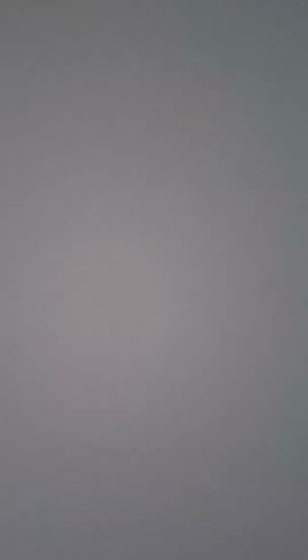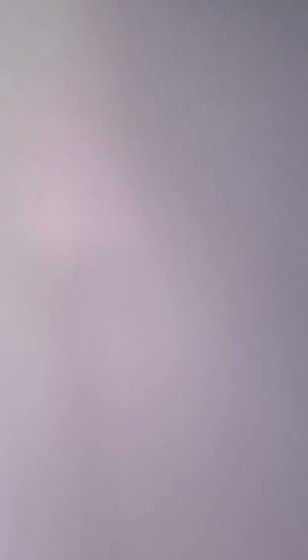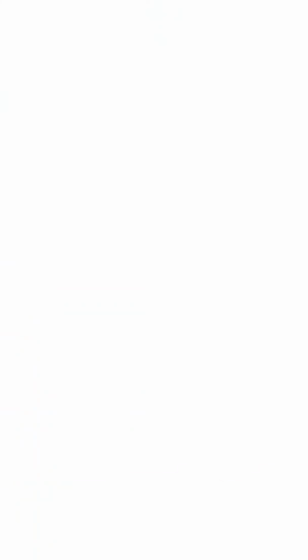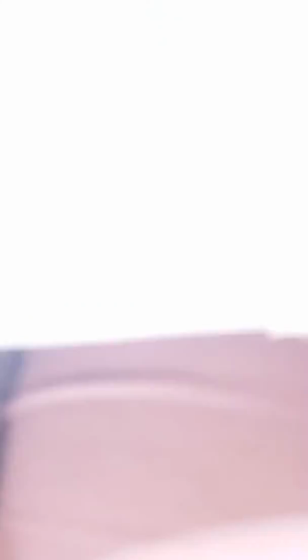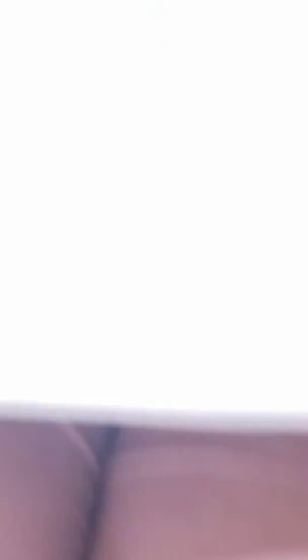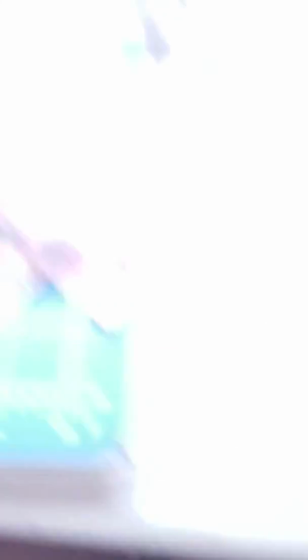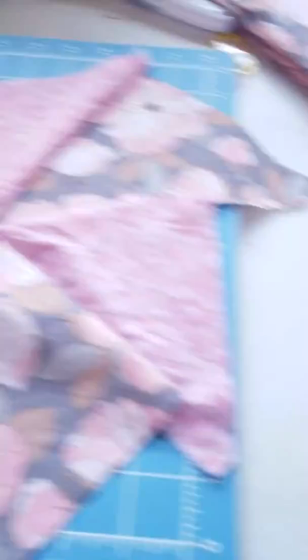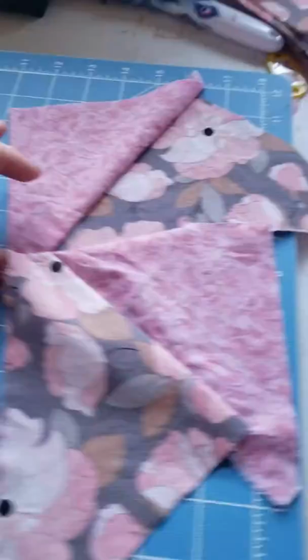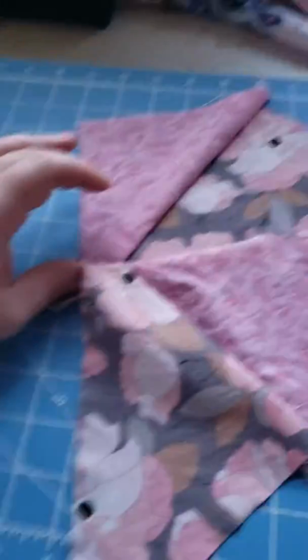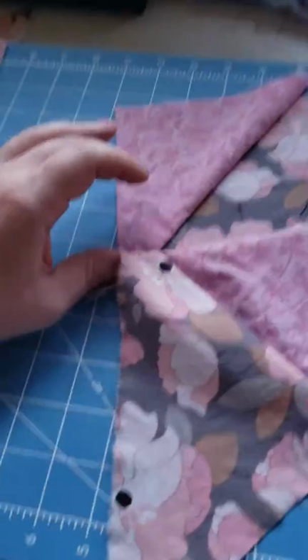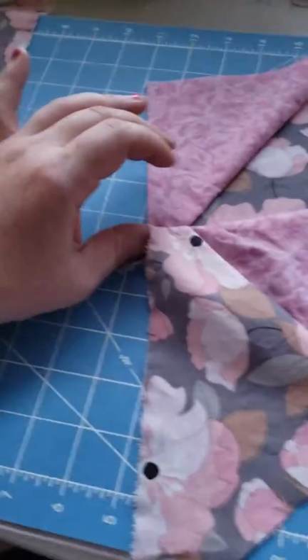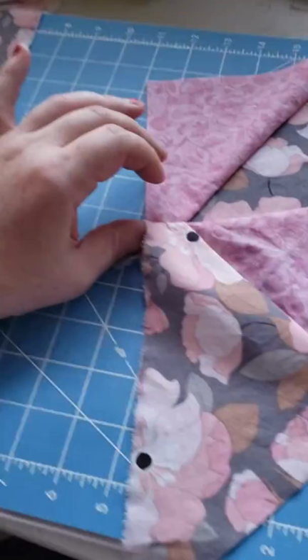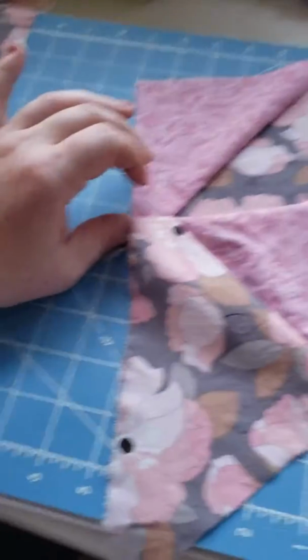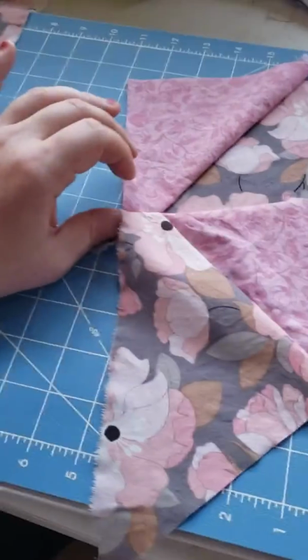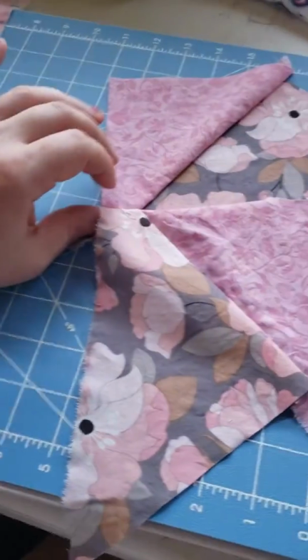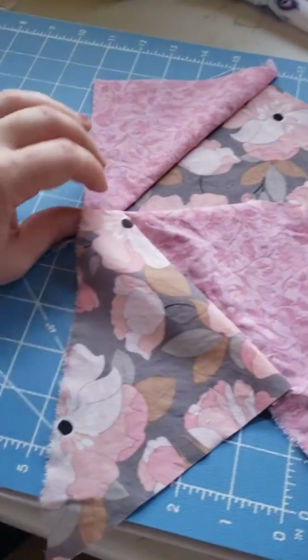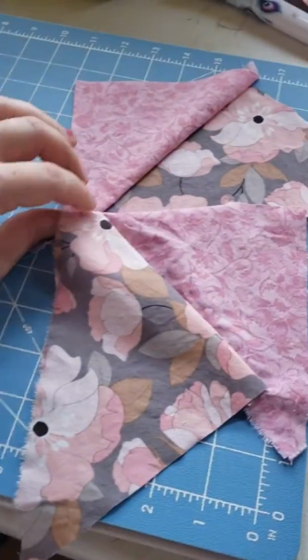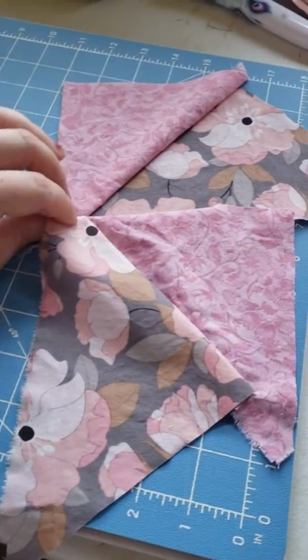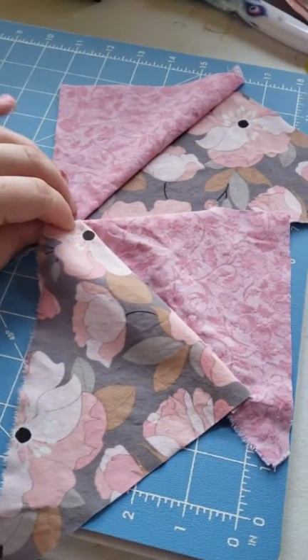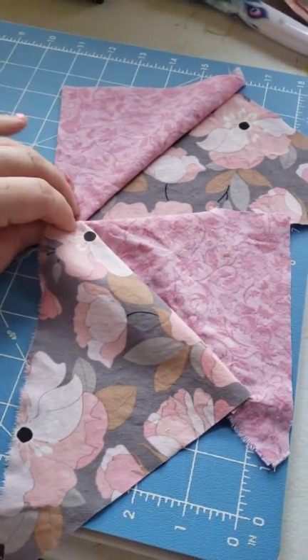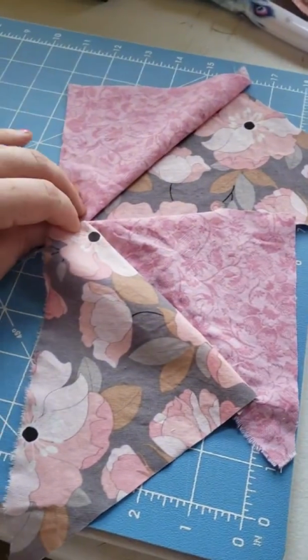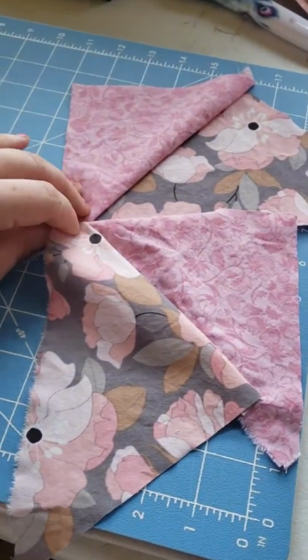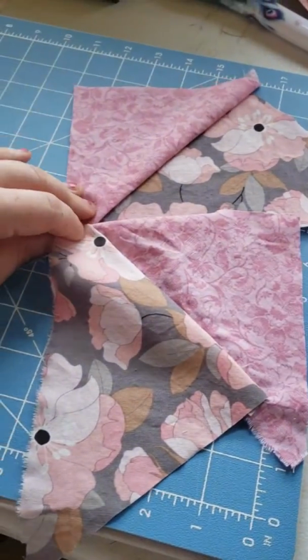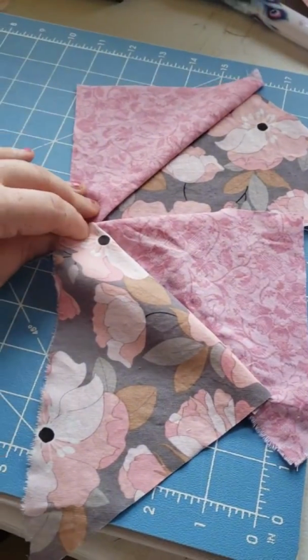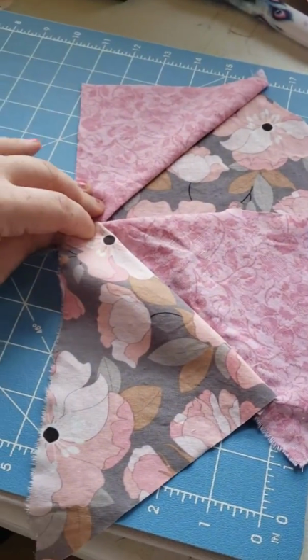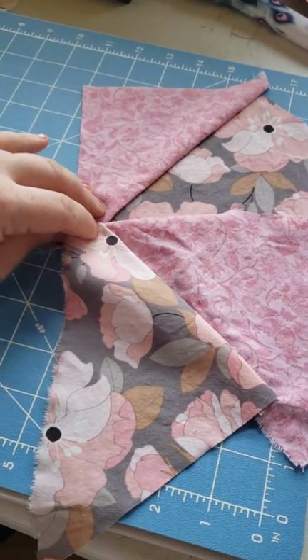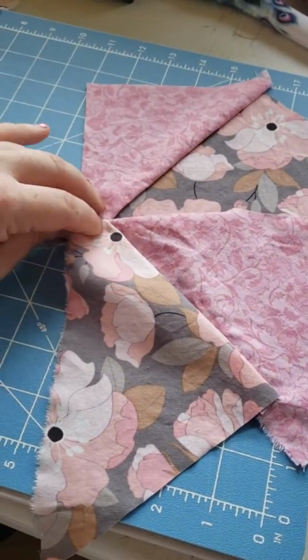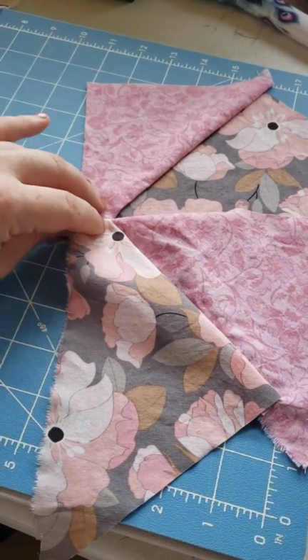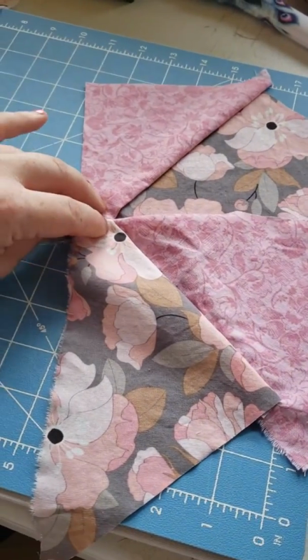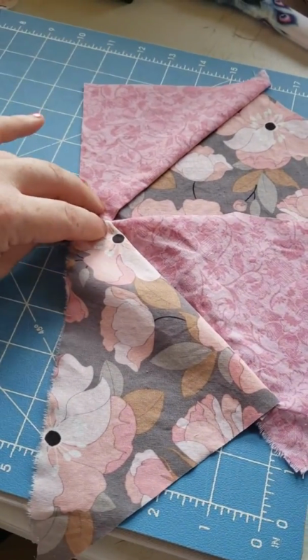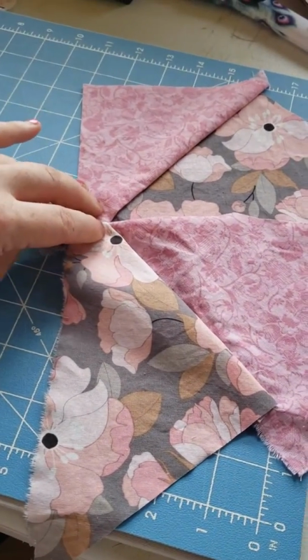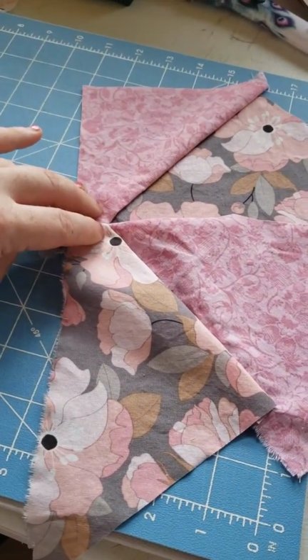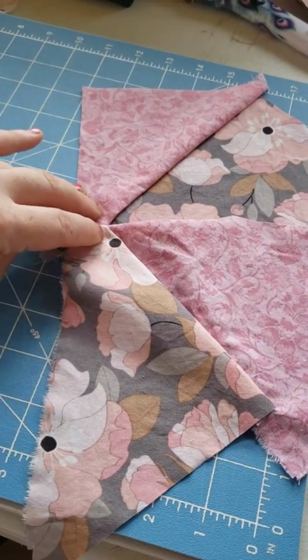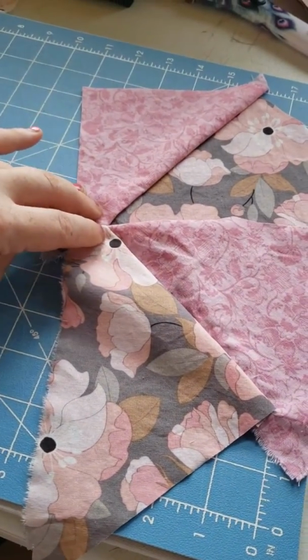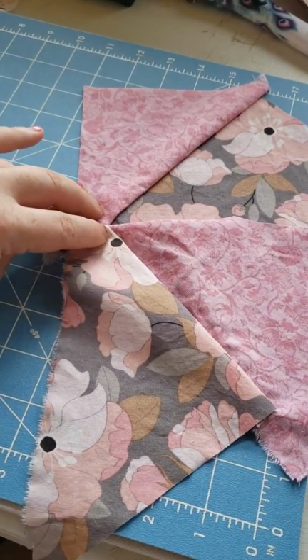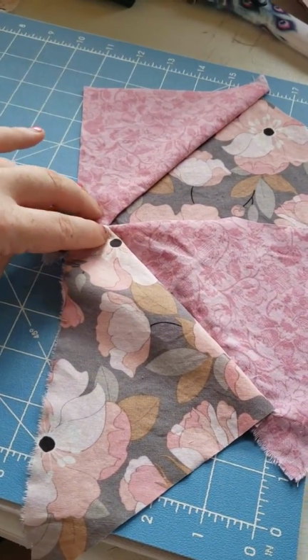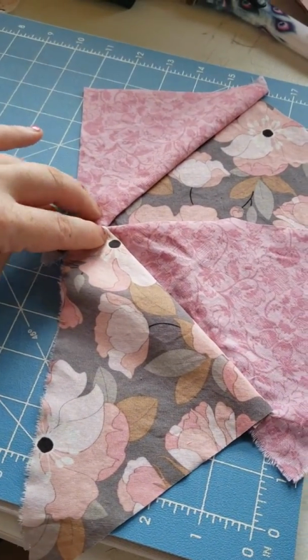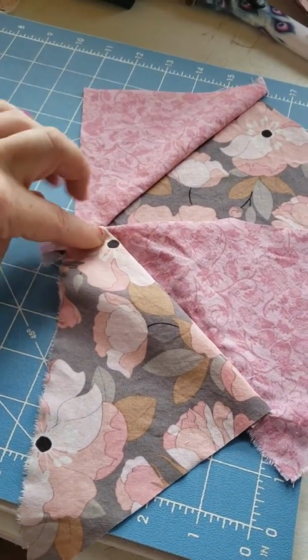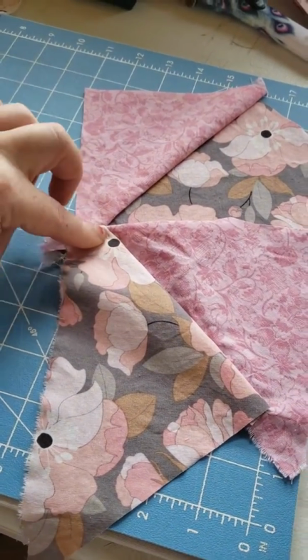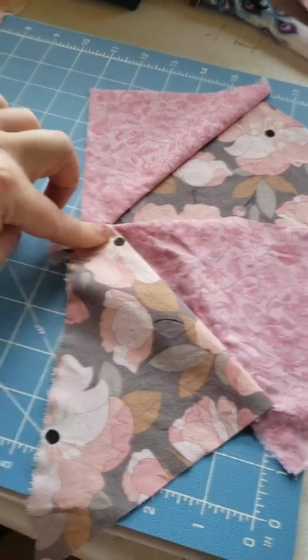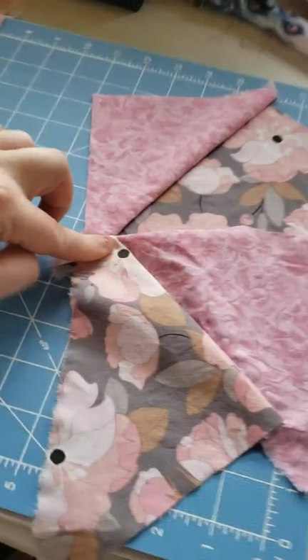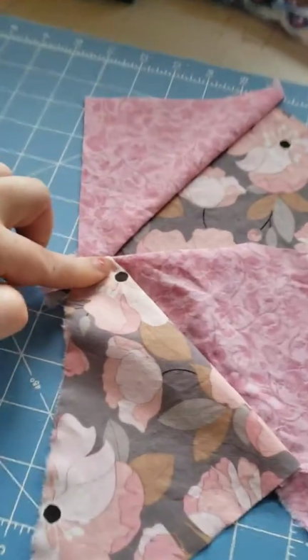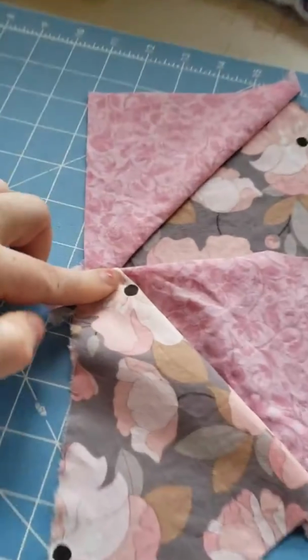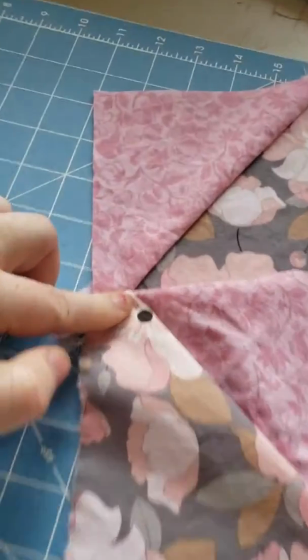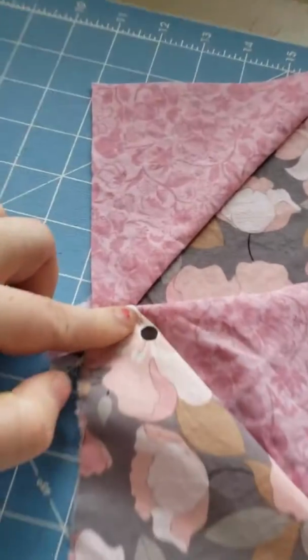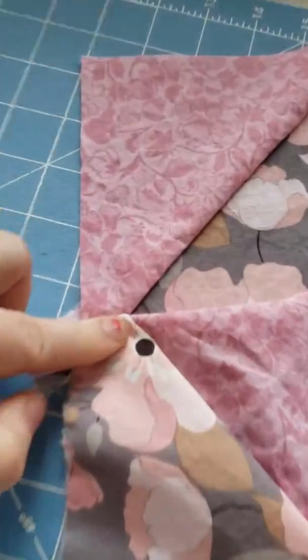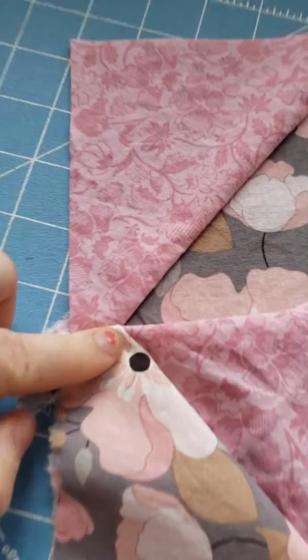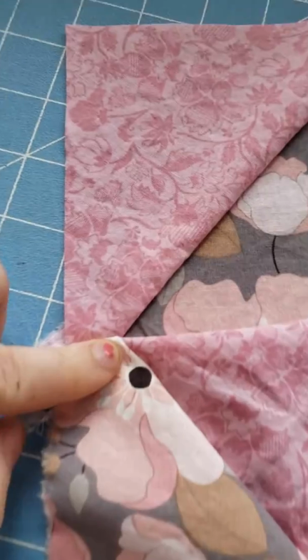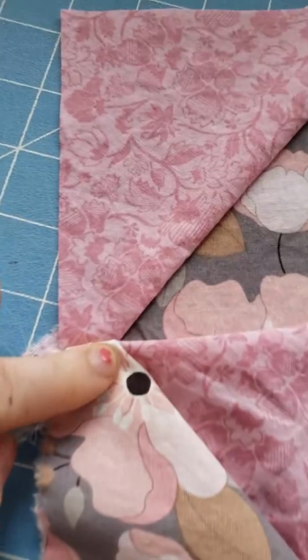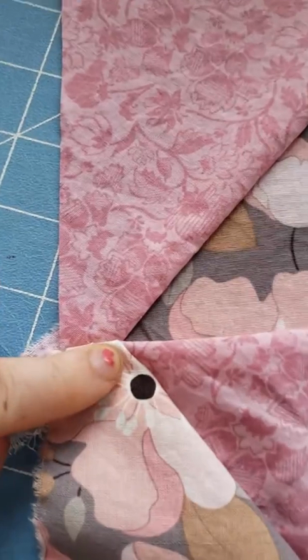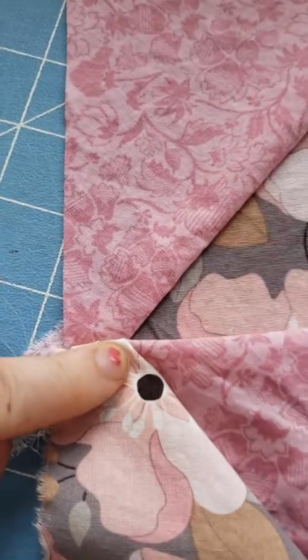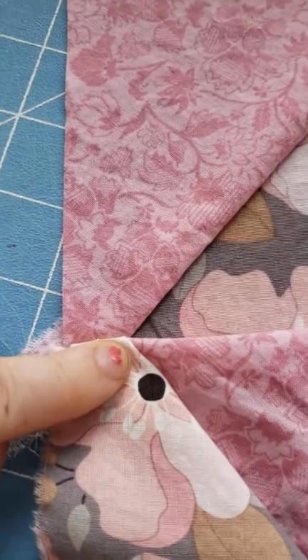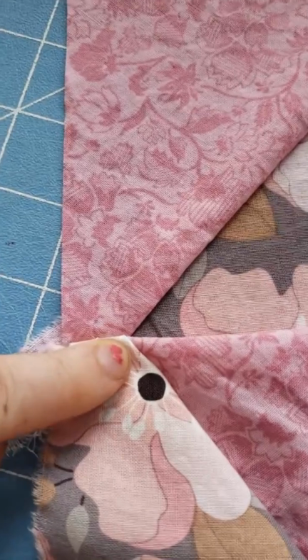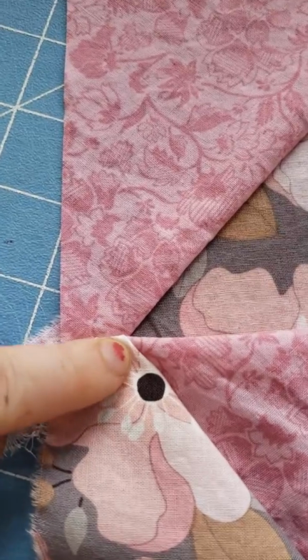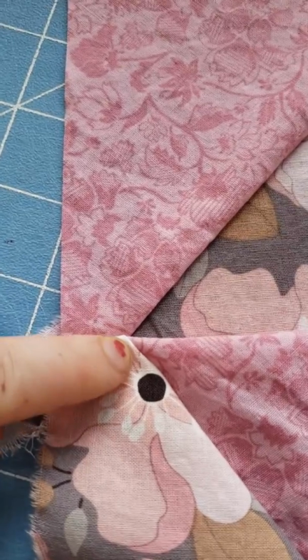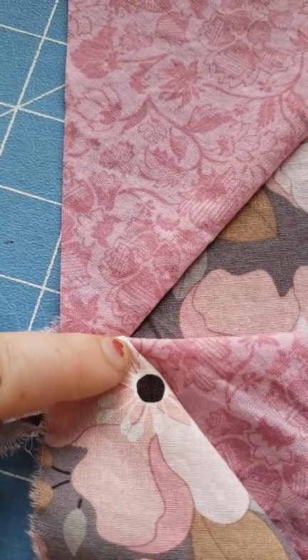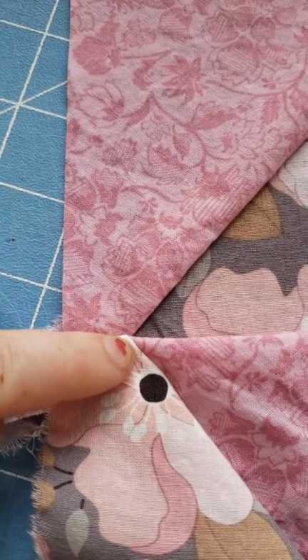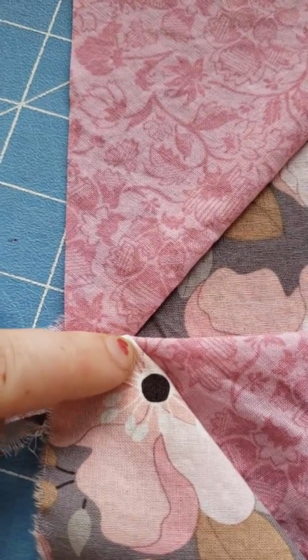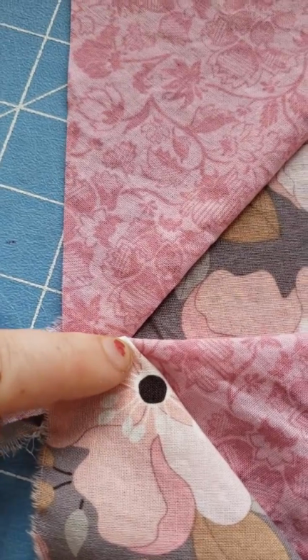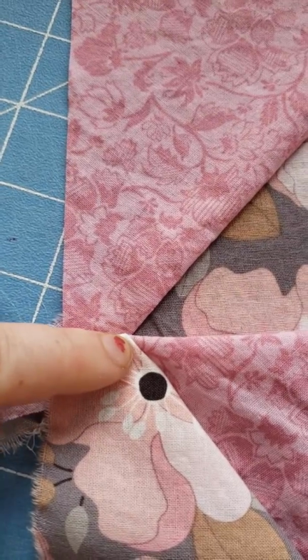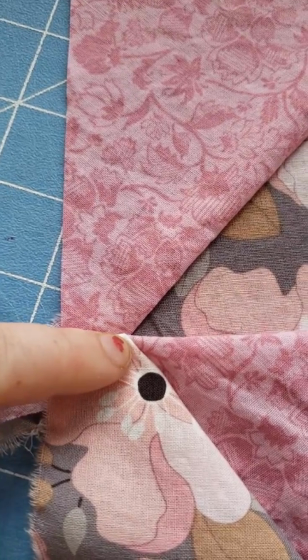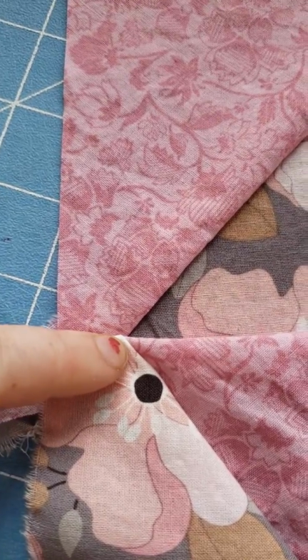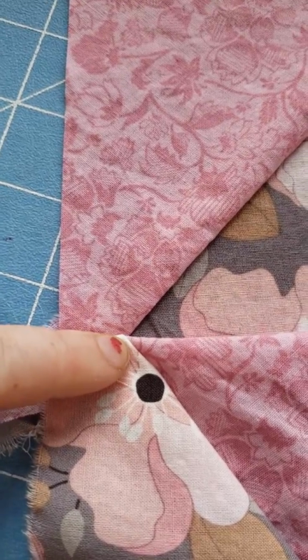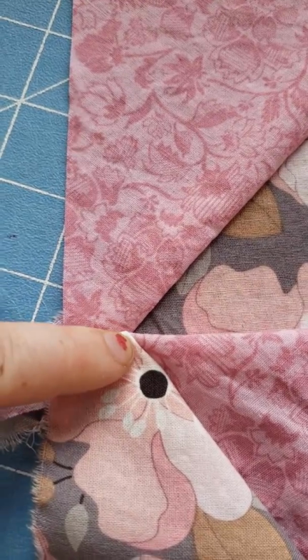So that you fold it down, and as you can see, all your corners line up.